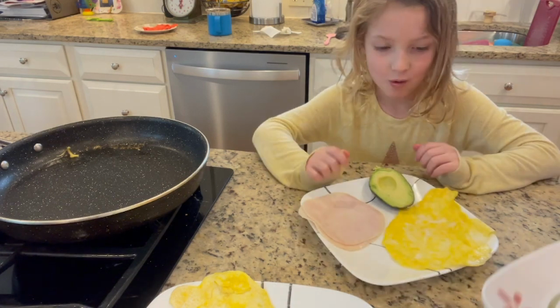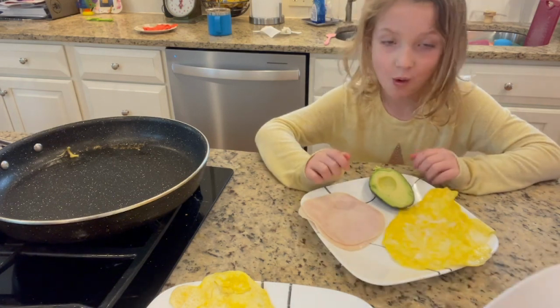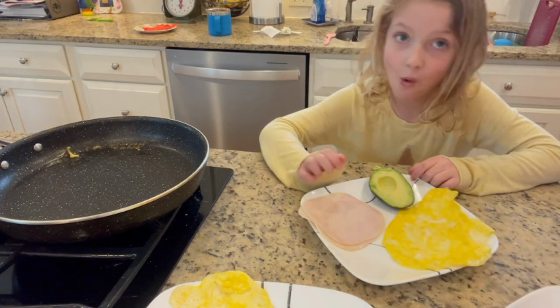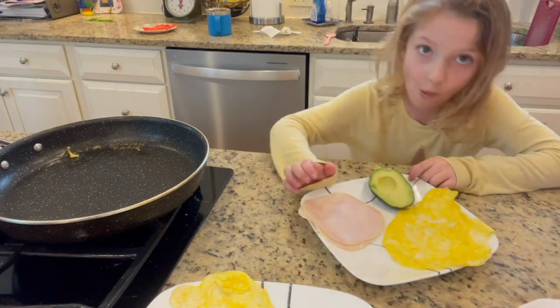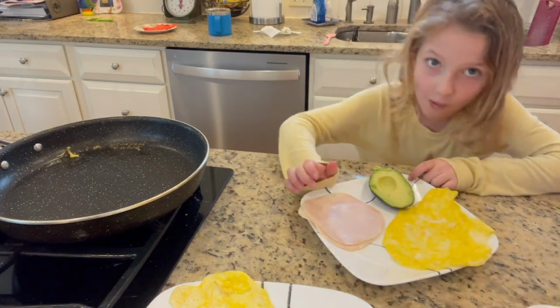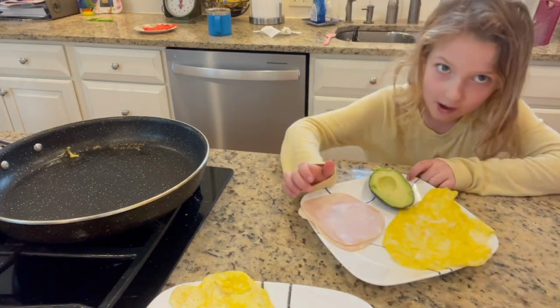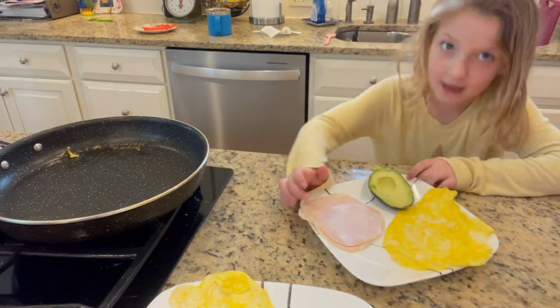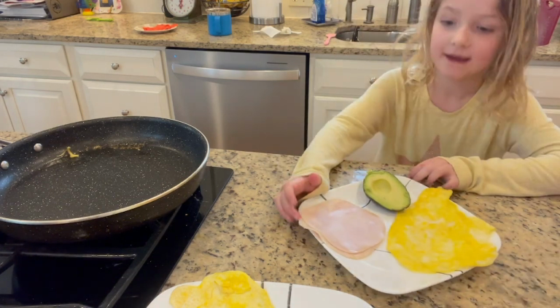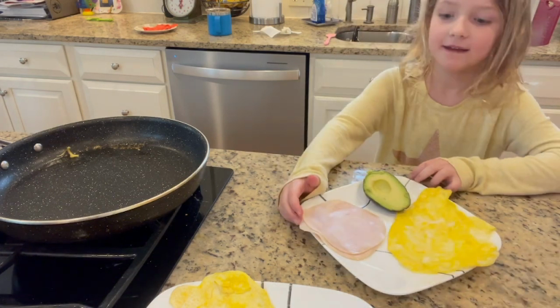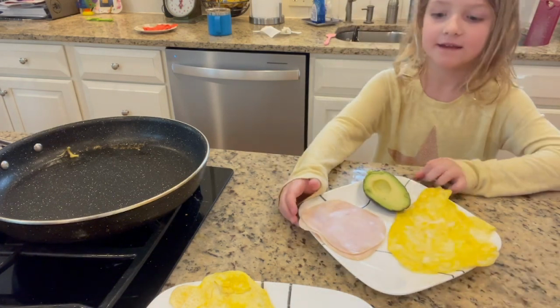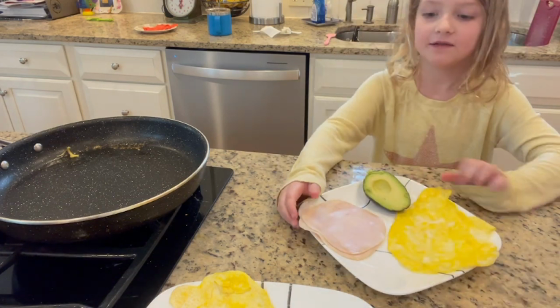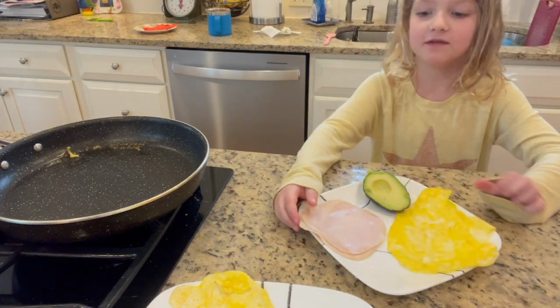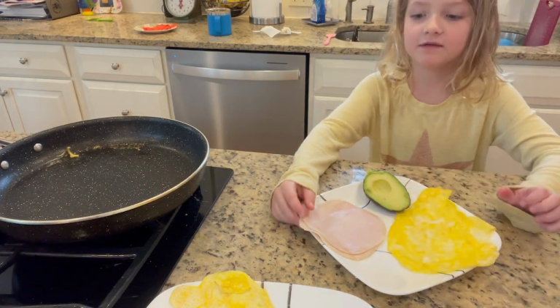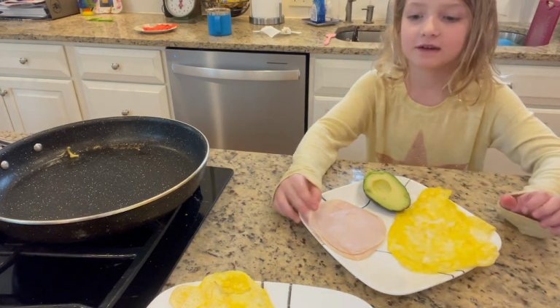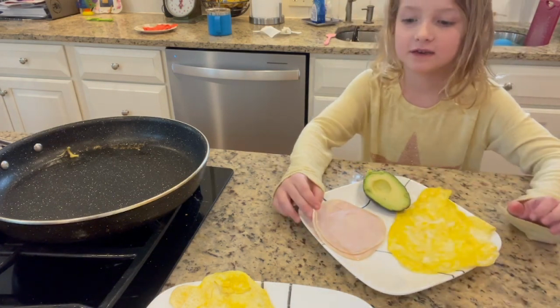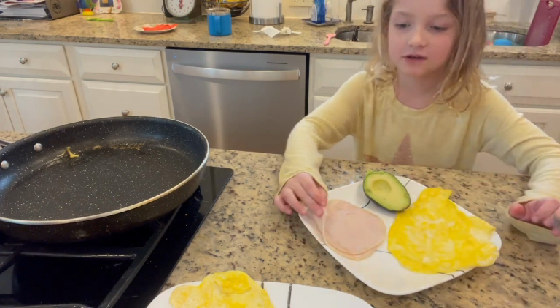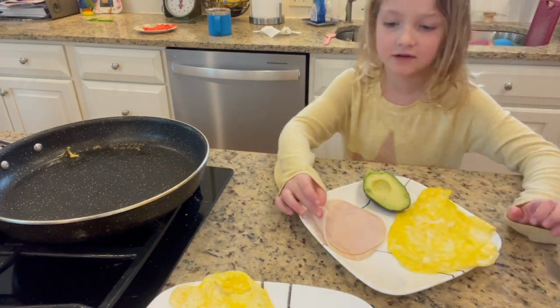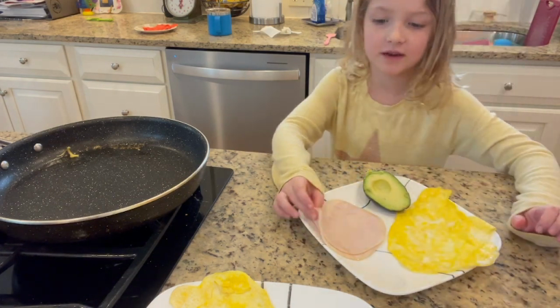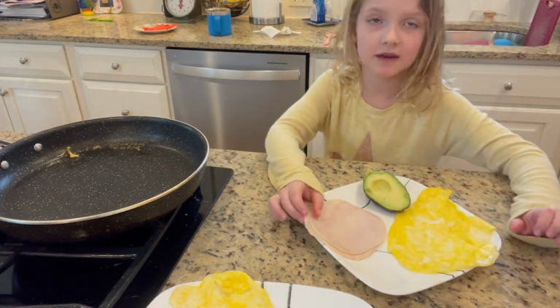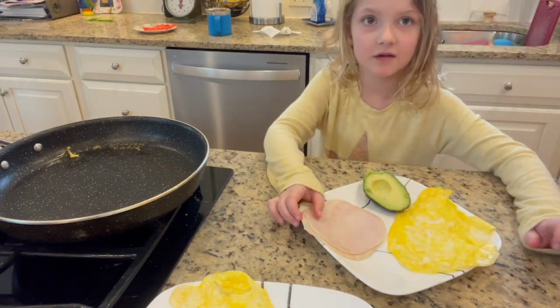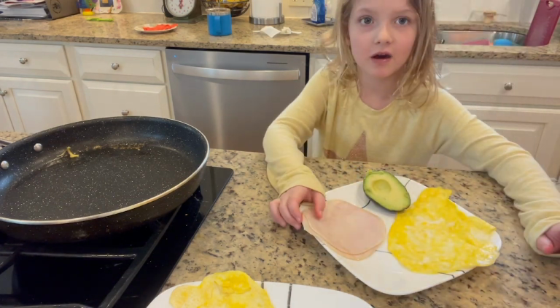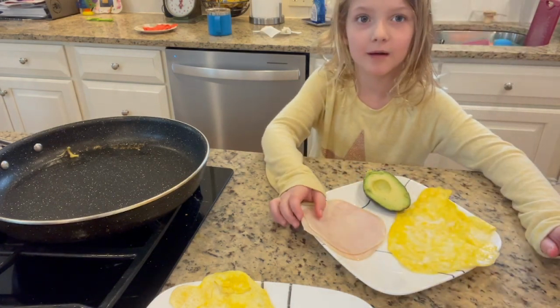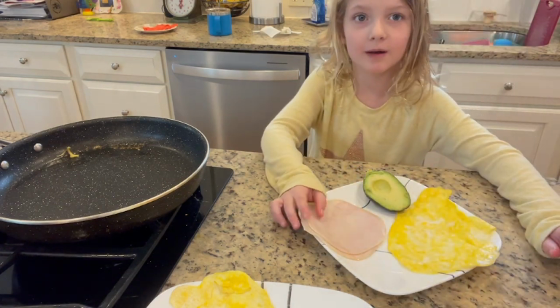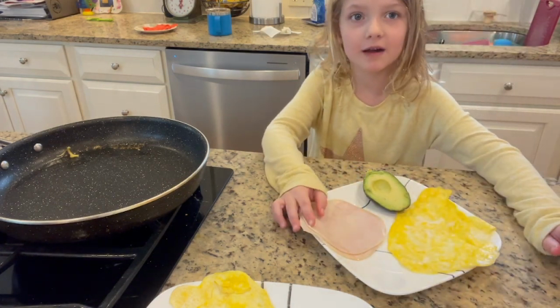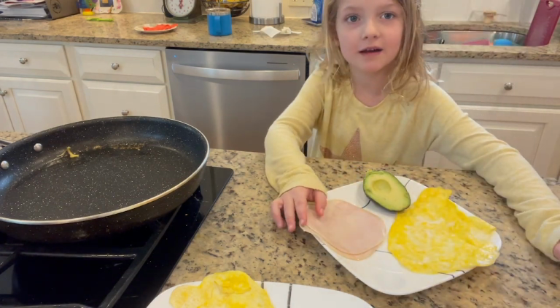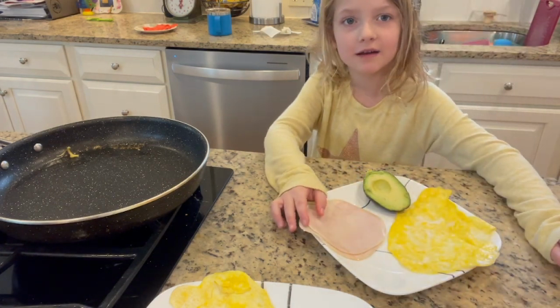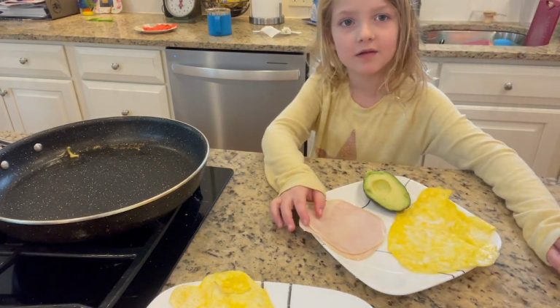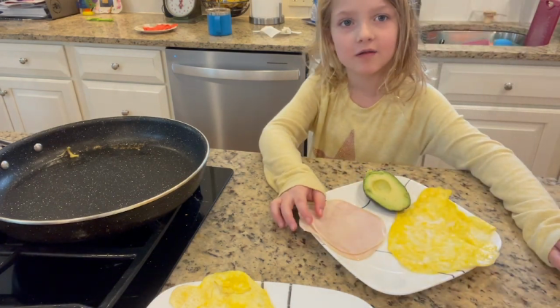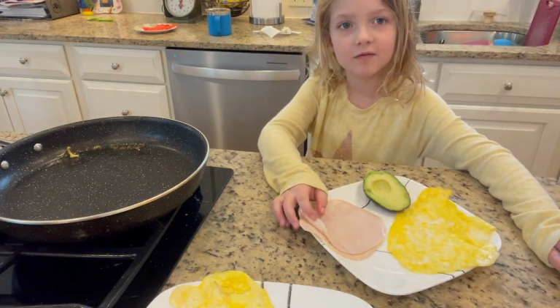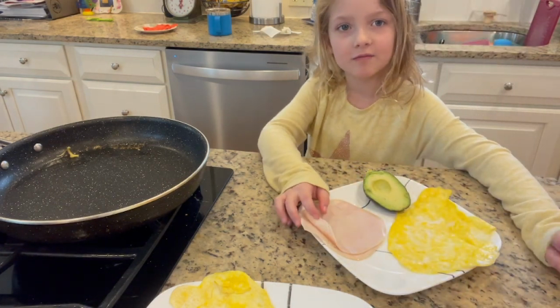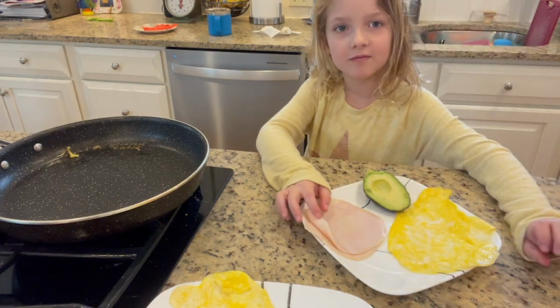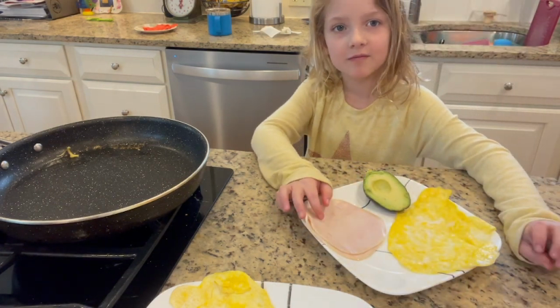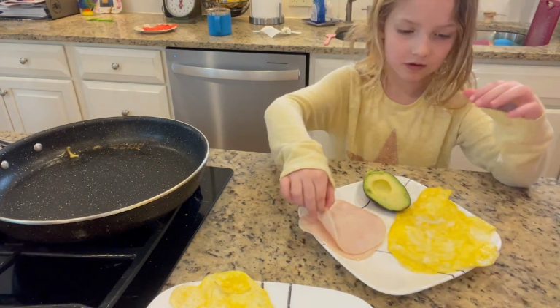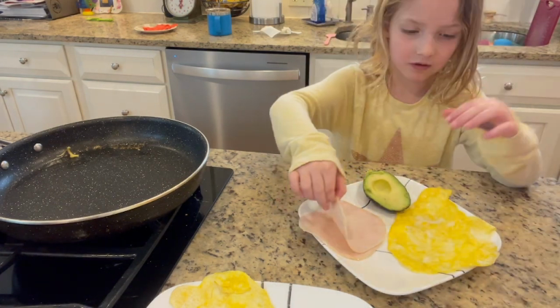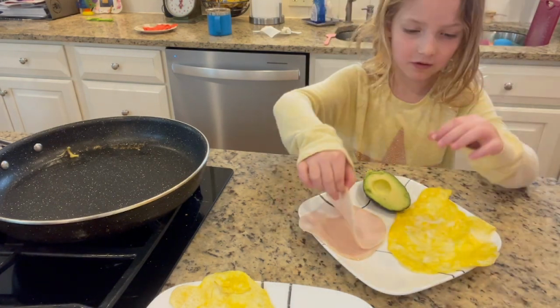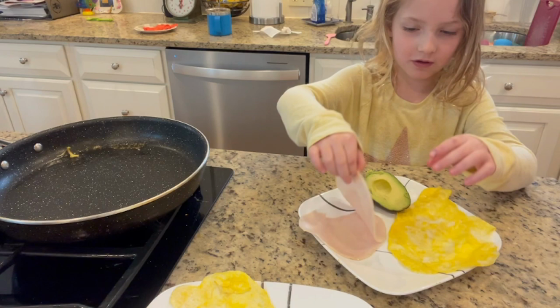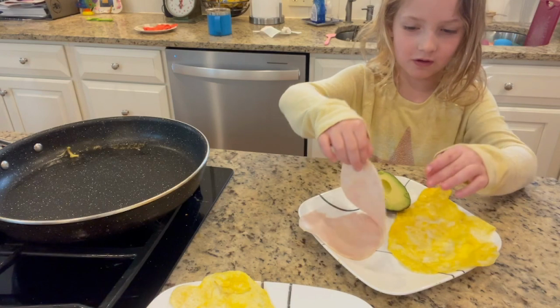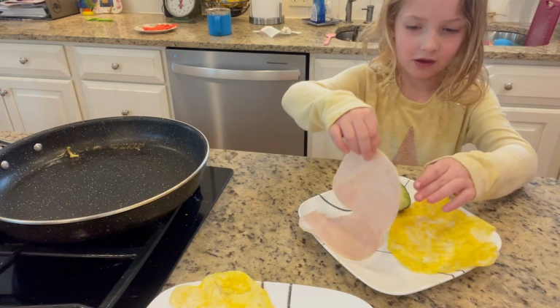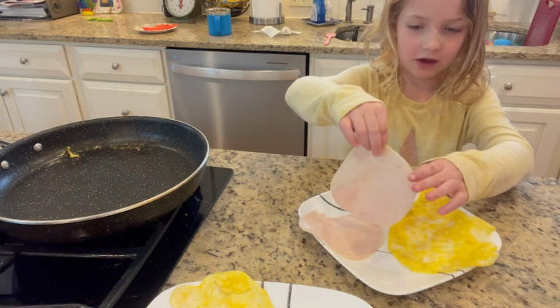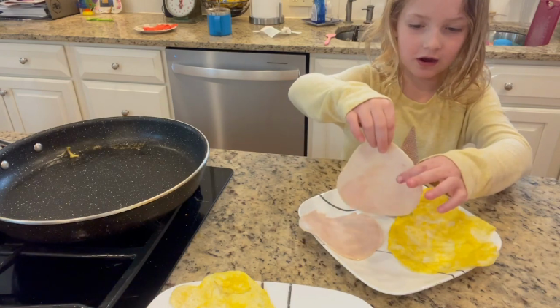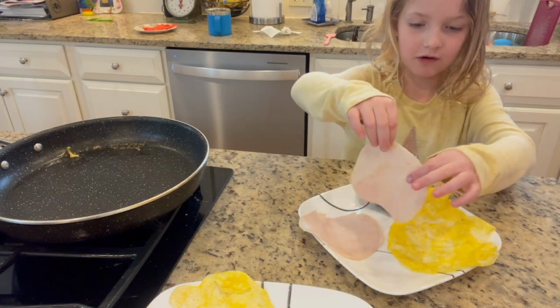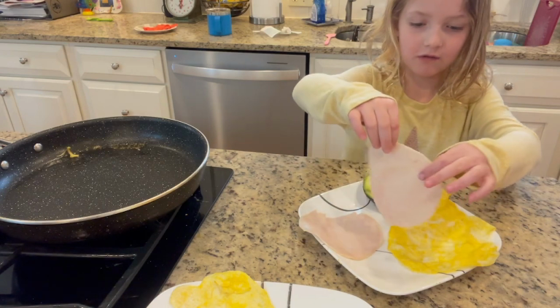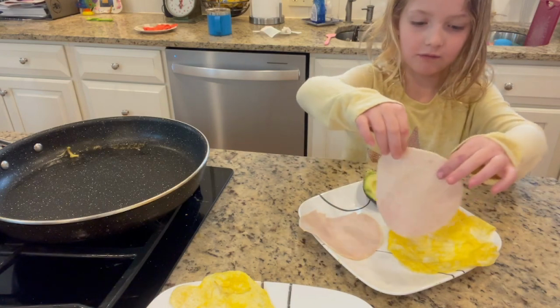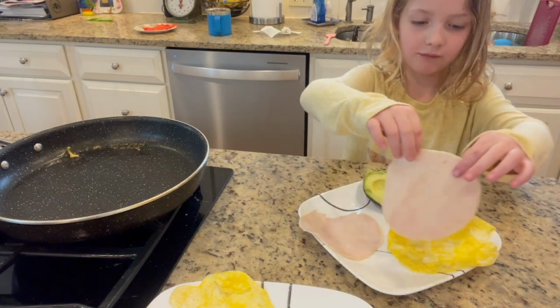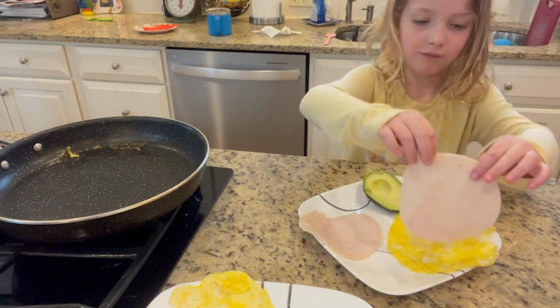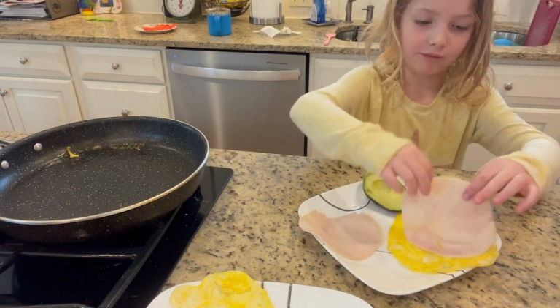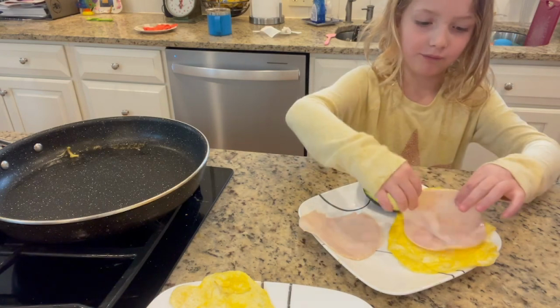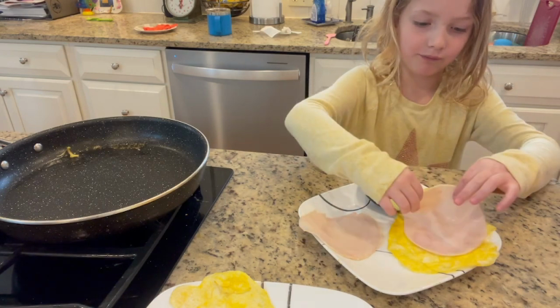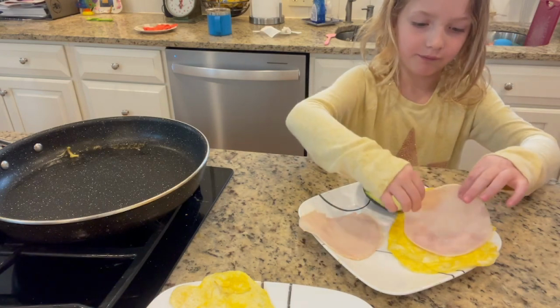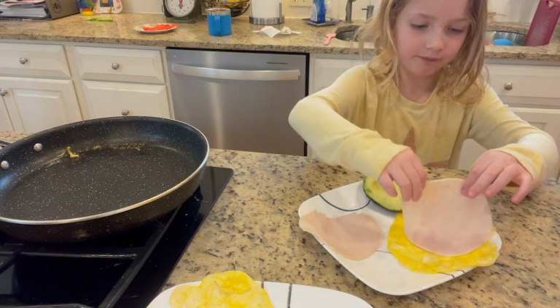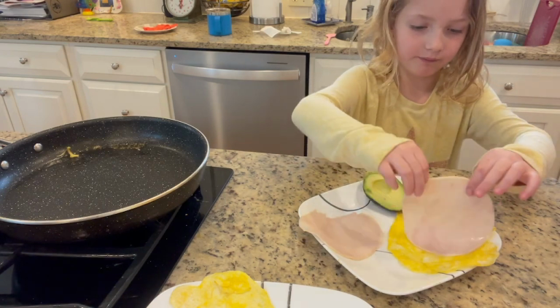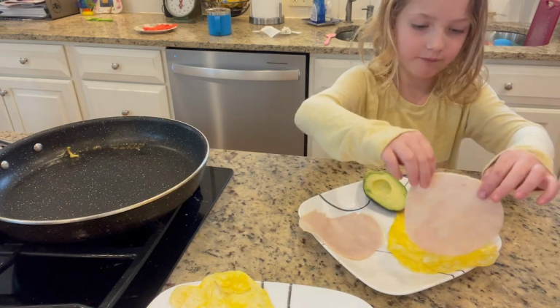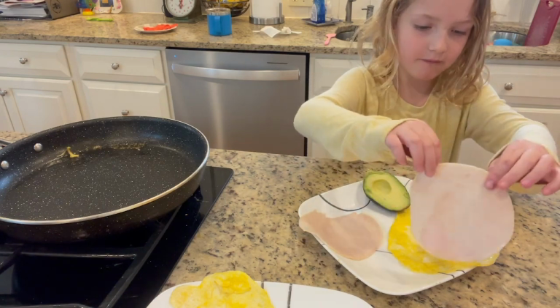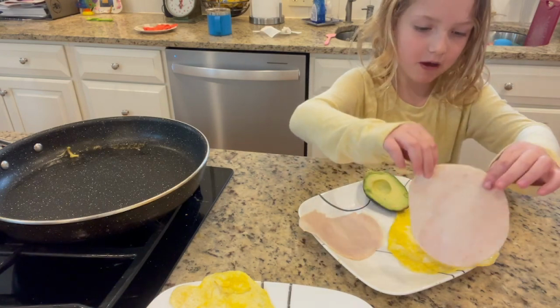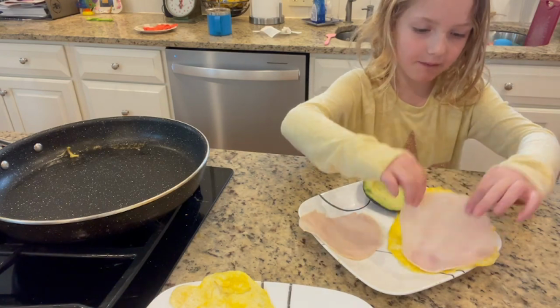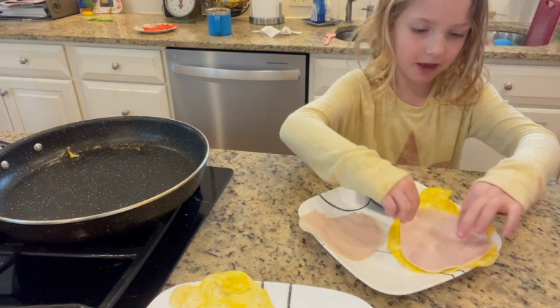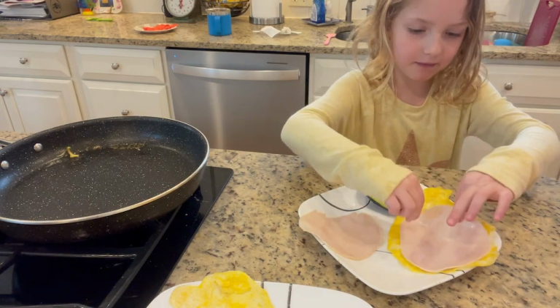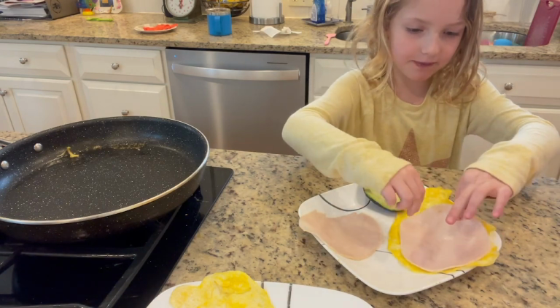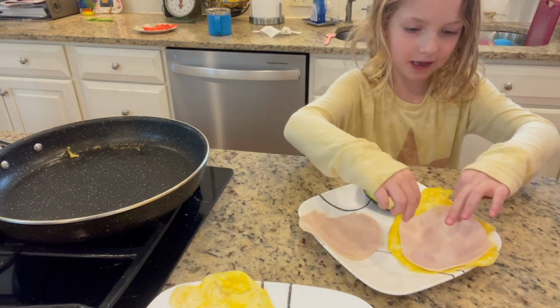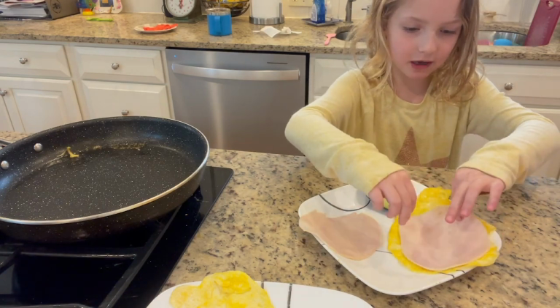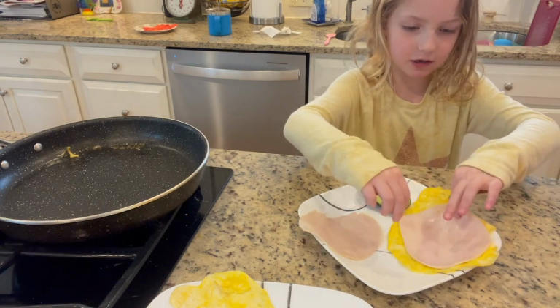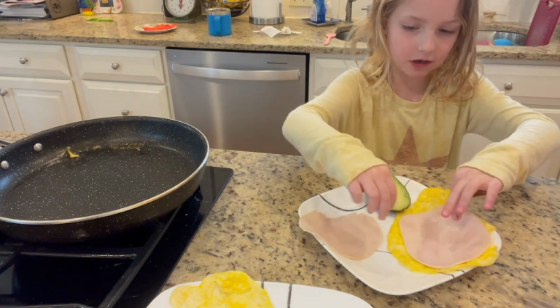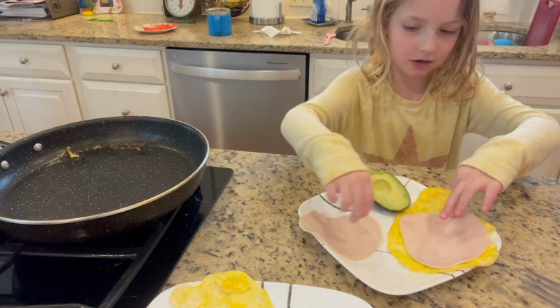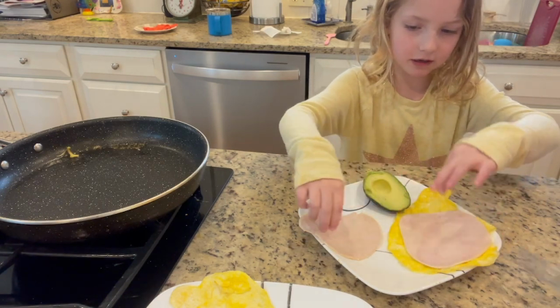Or you can do a turkey and avocado. First lay out a big piece of turkey.